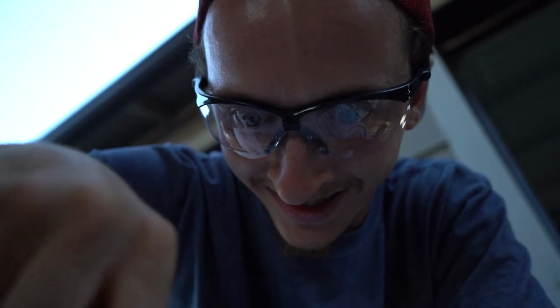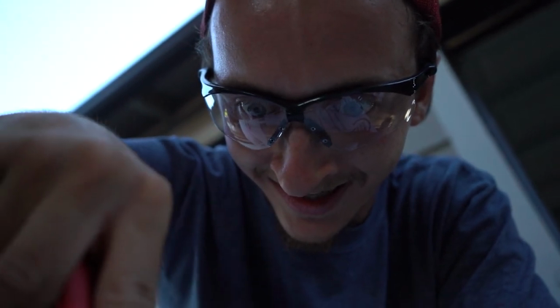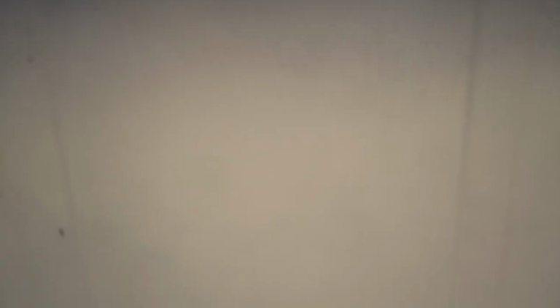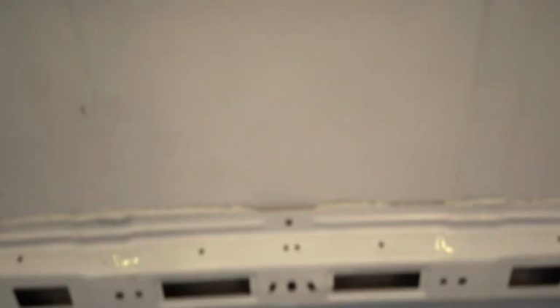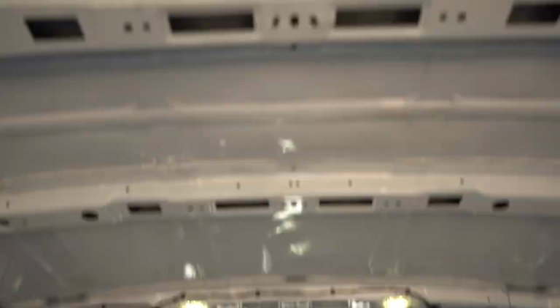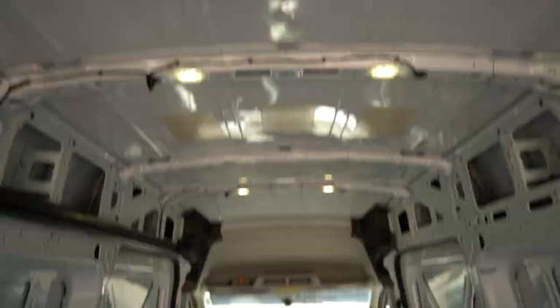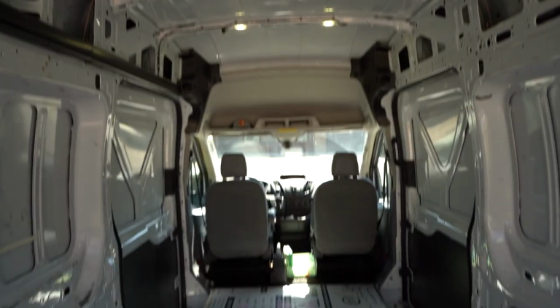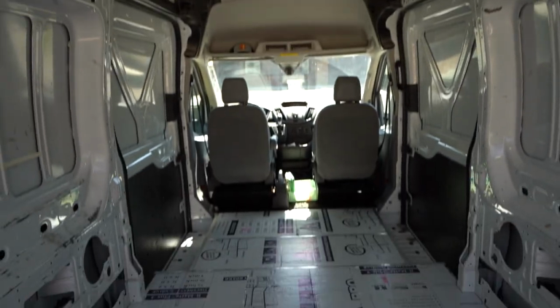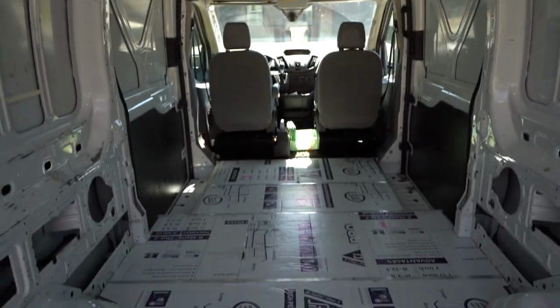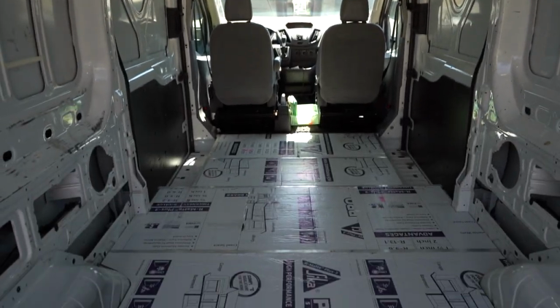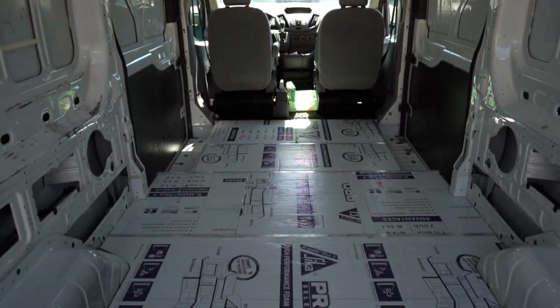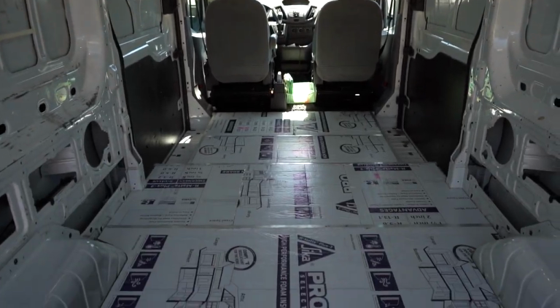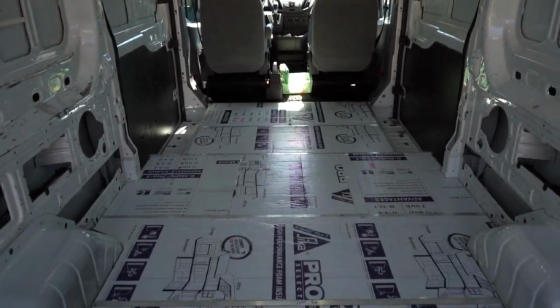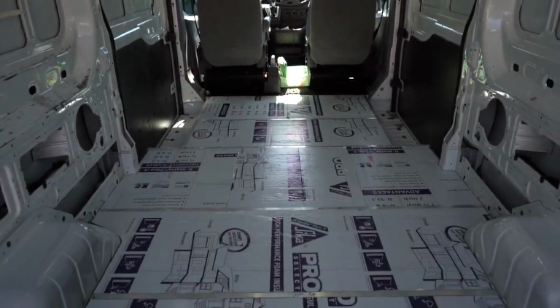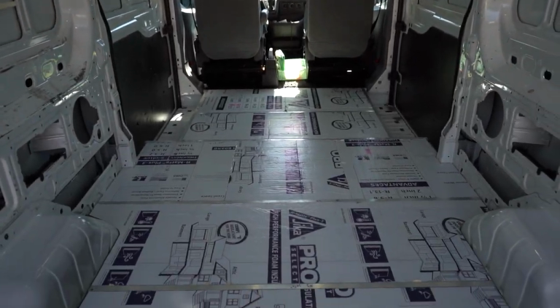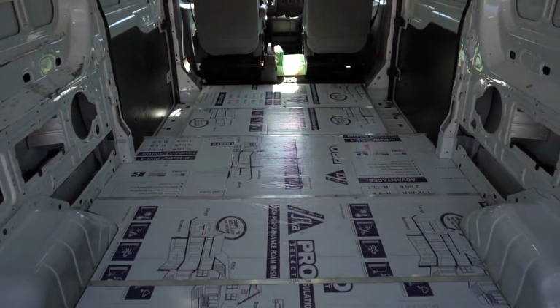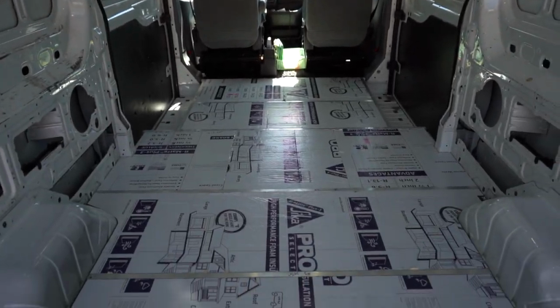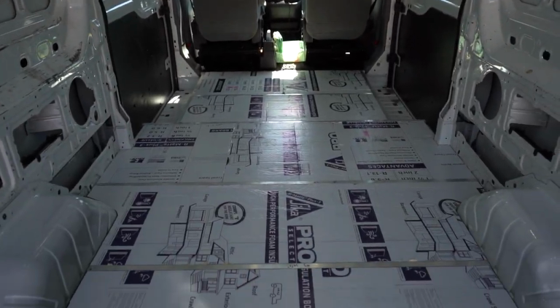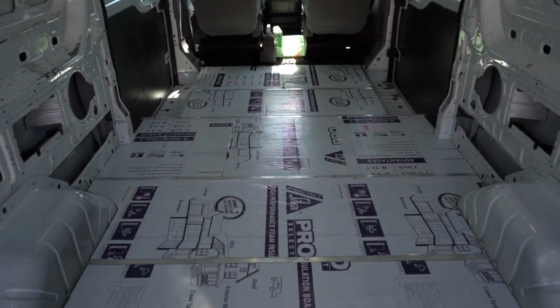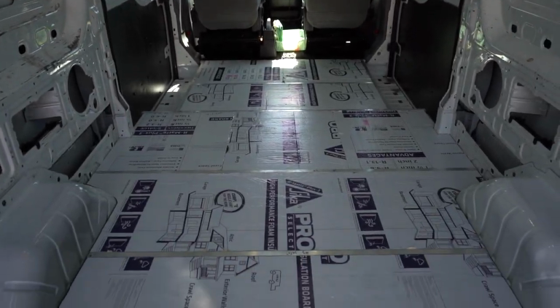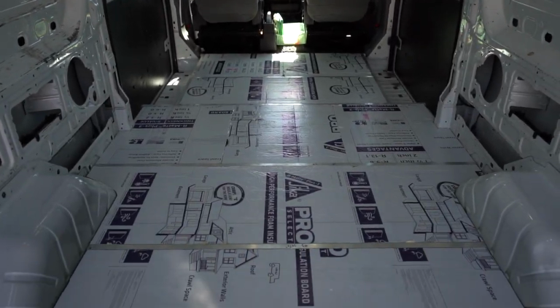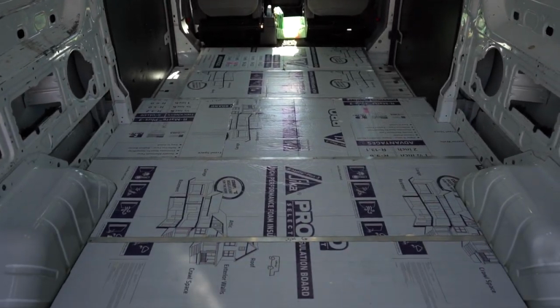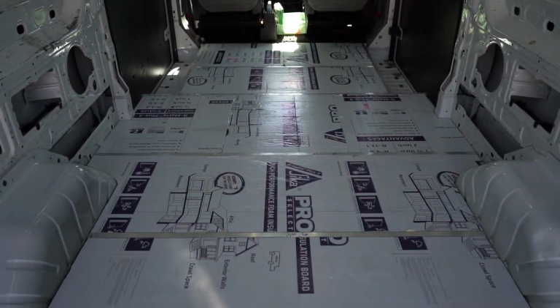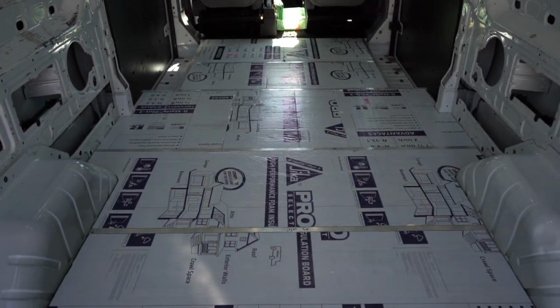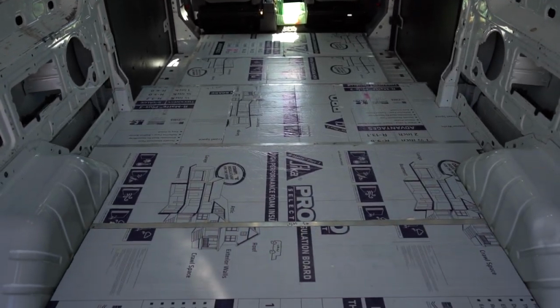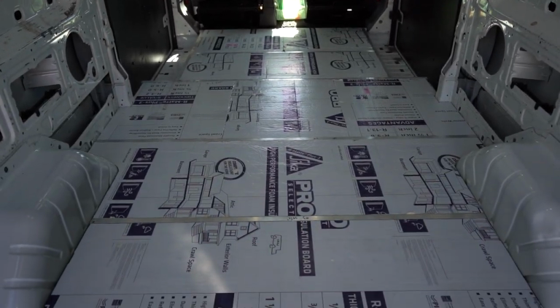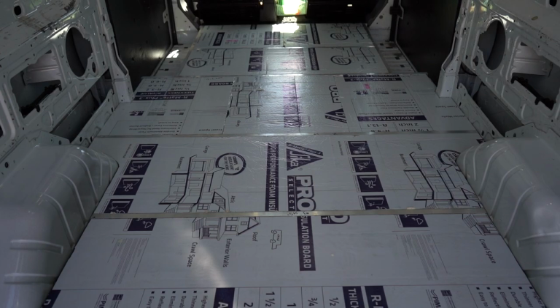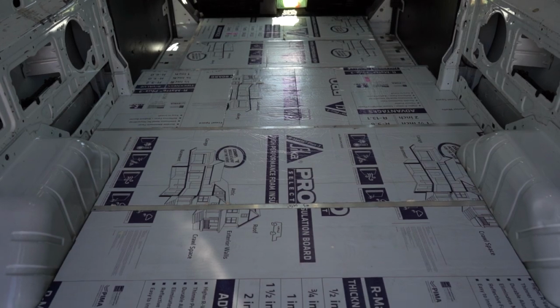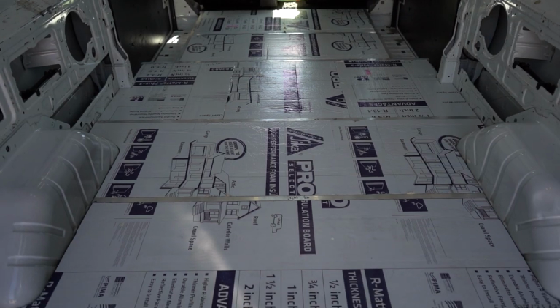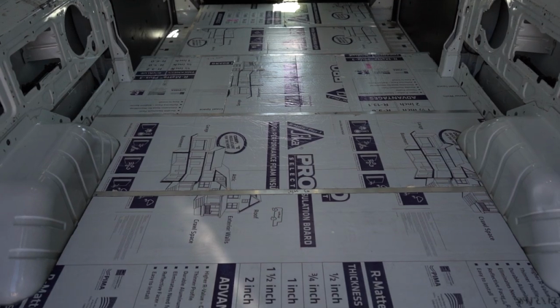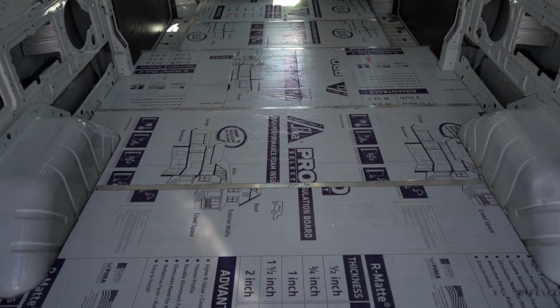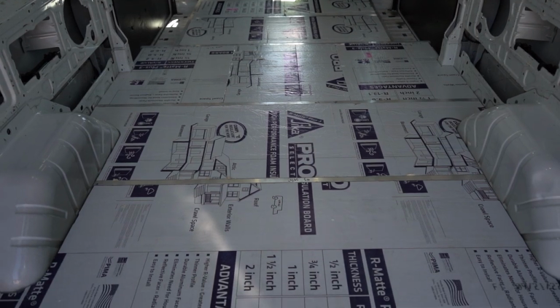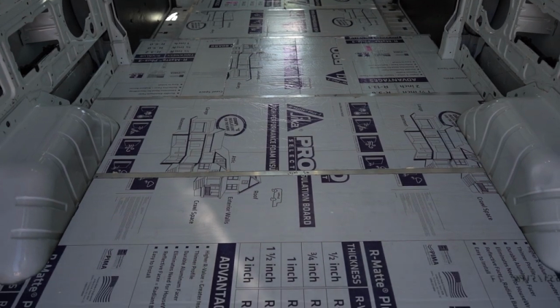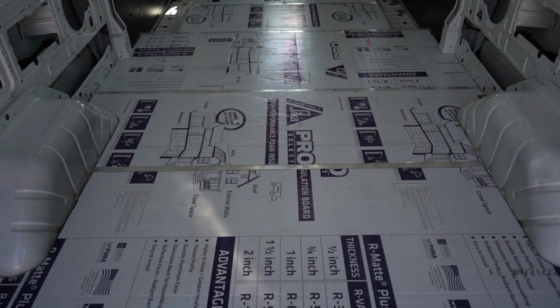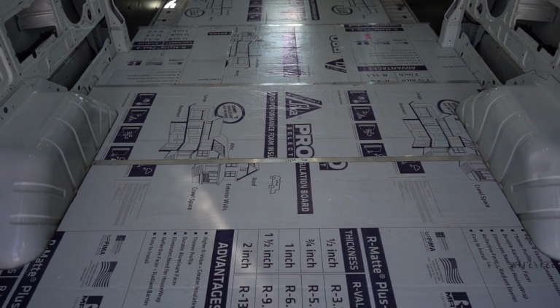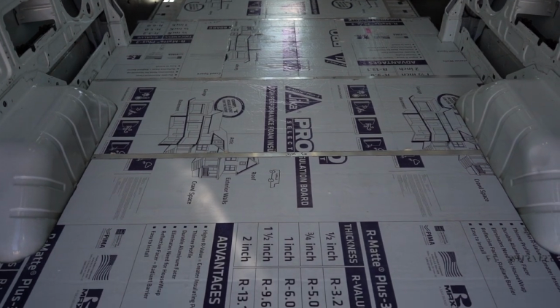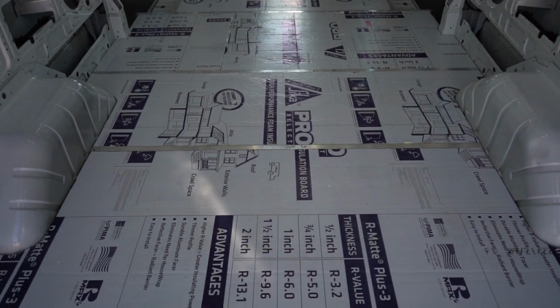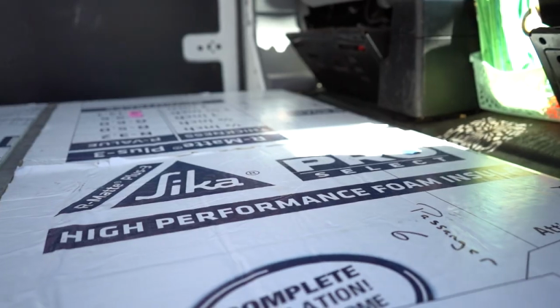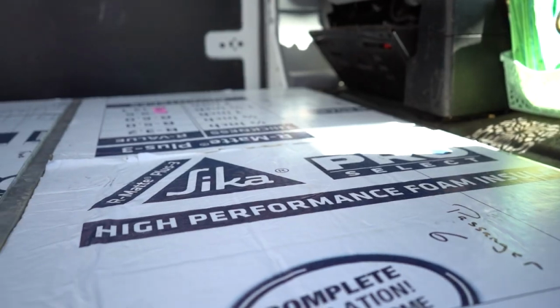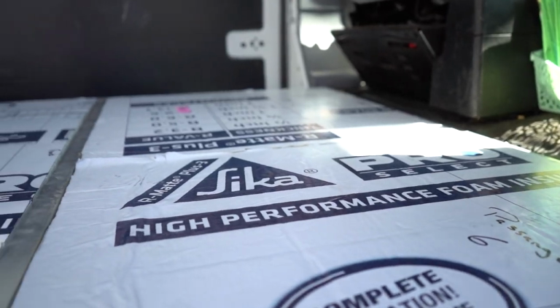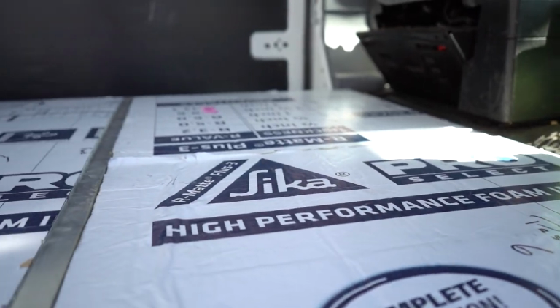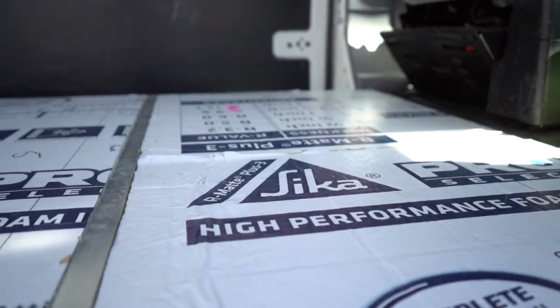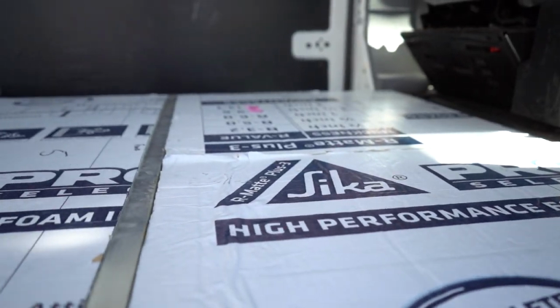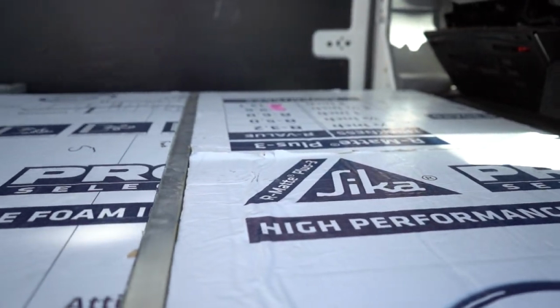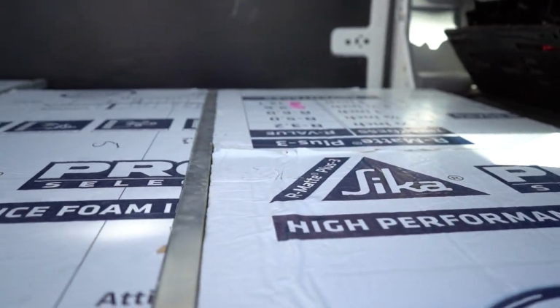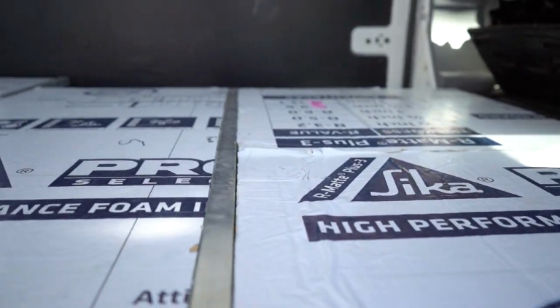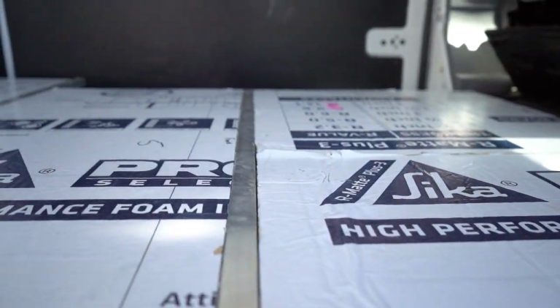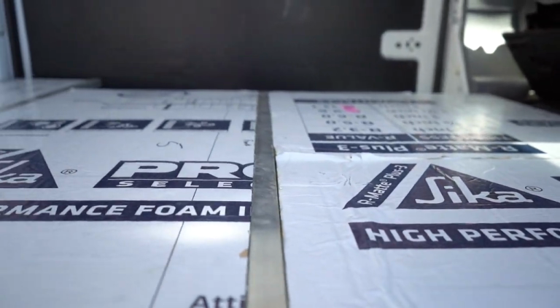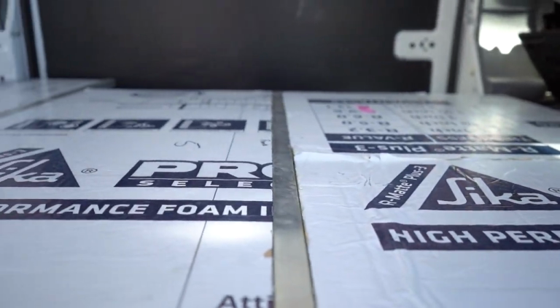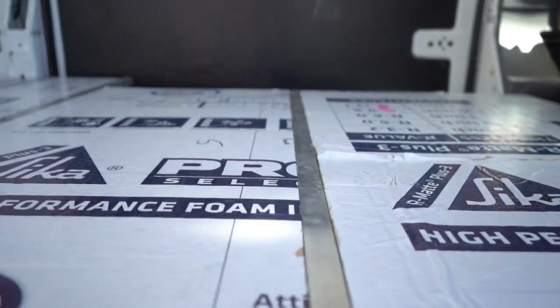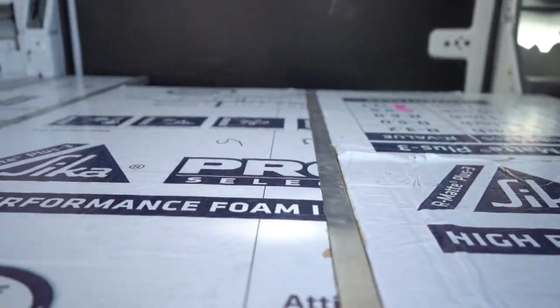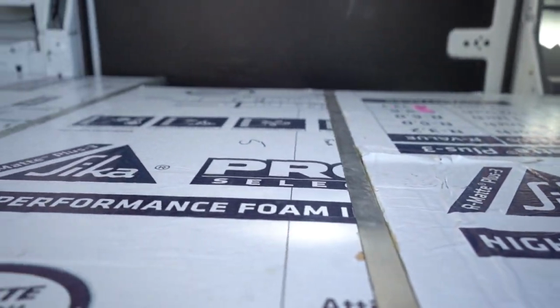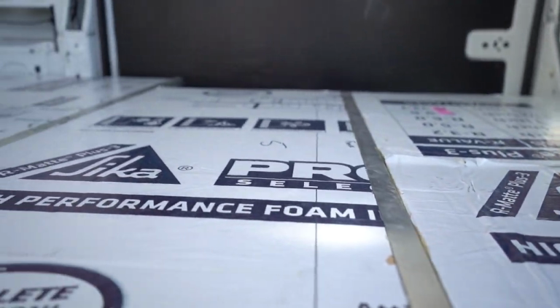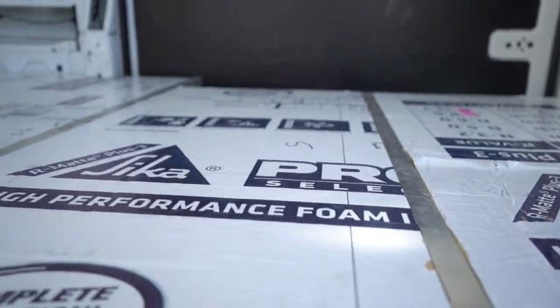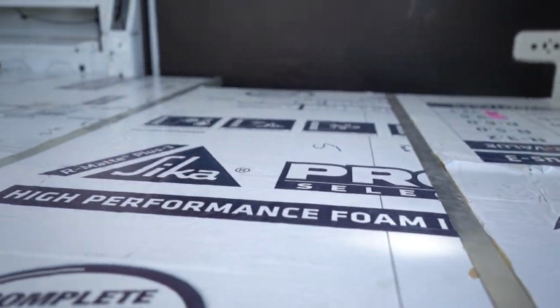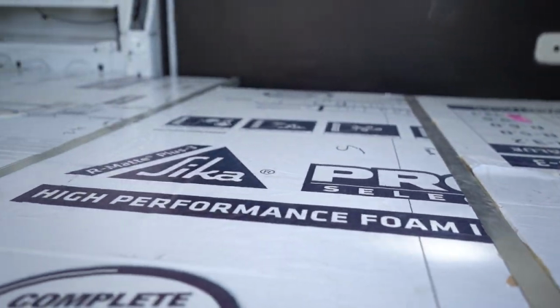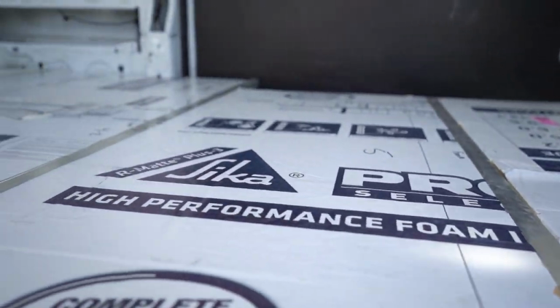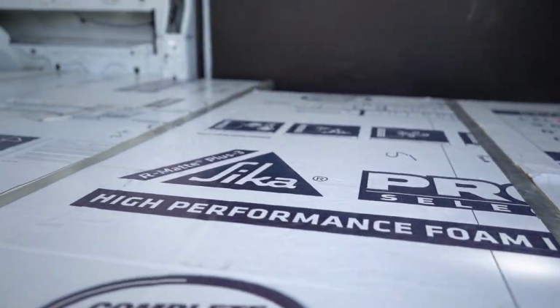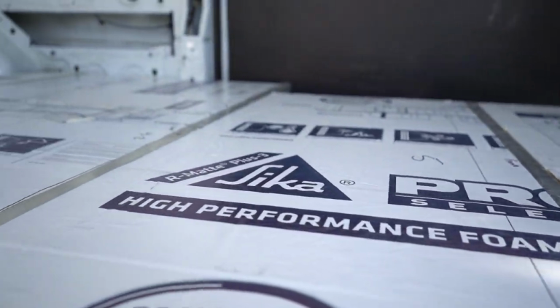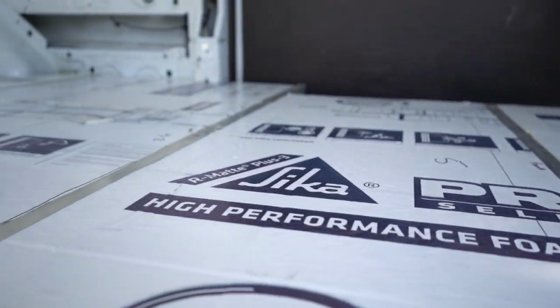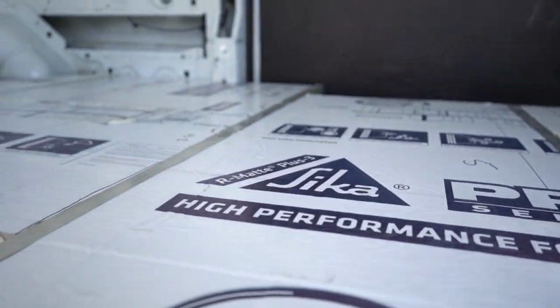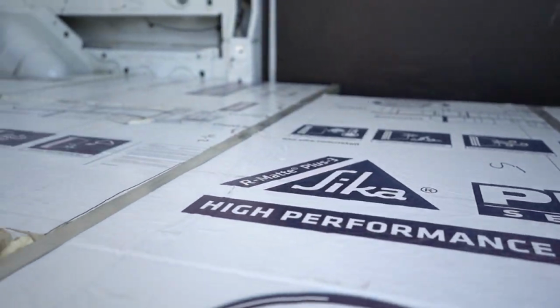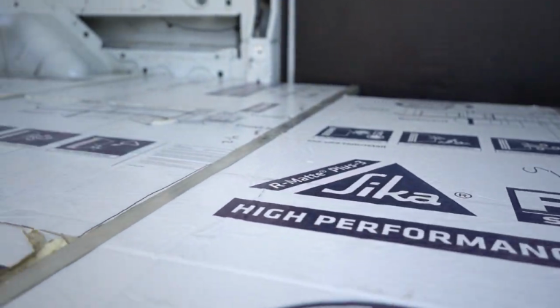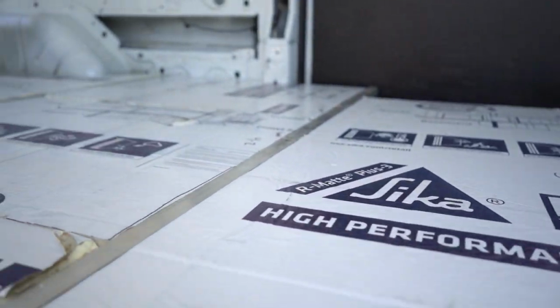I decided to save your ears from hearing any more of that fiberboard being cut. Here is the final product of all the fiberboard being laid down.